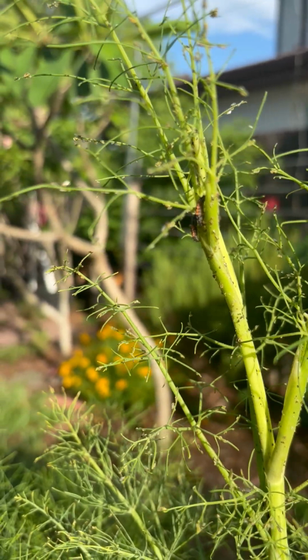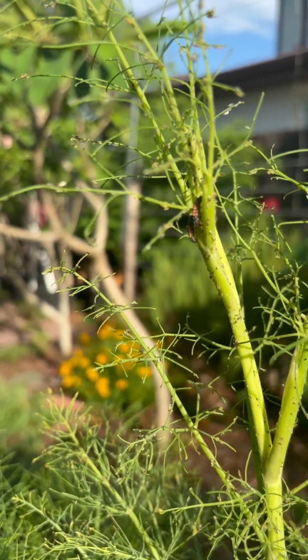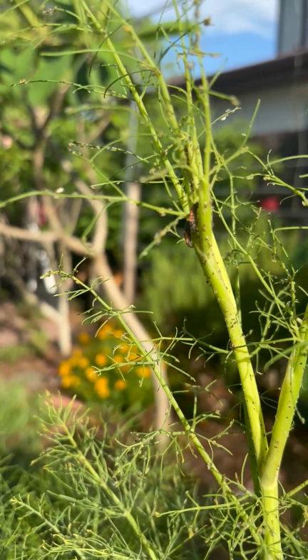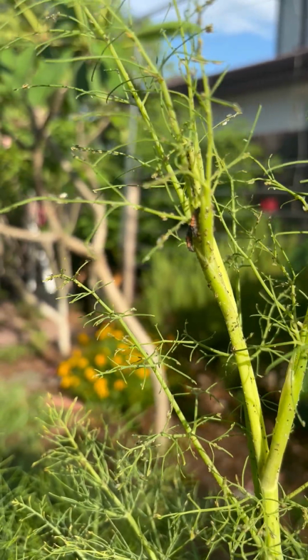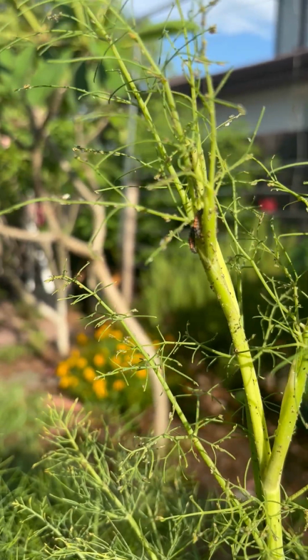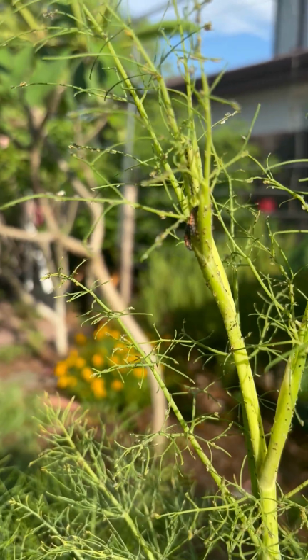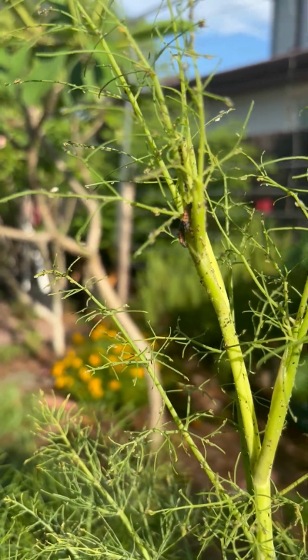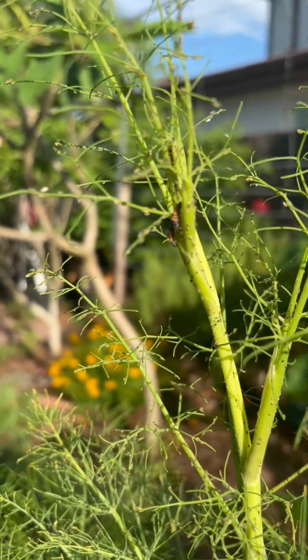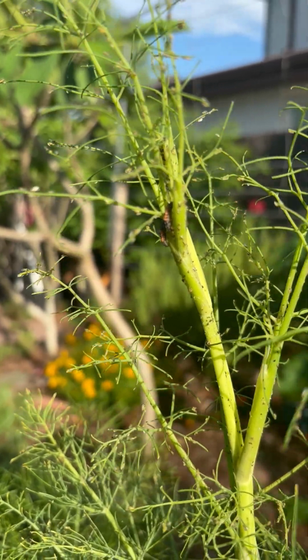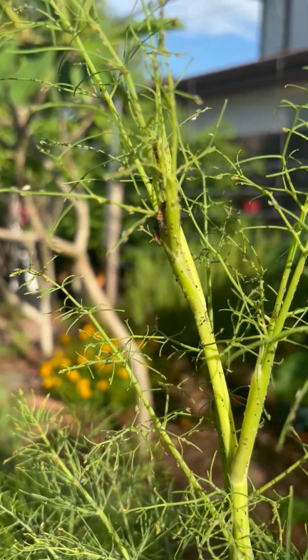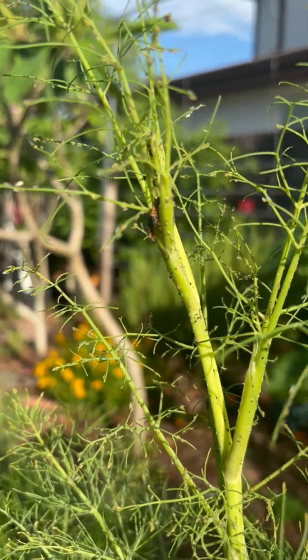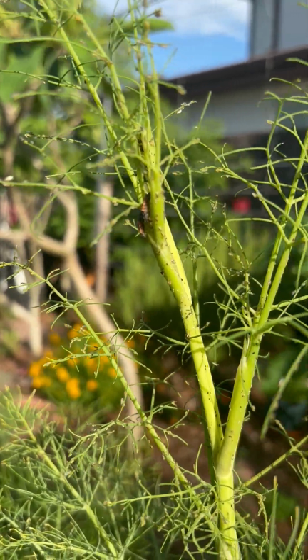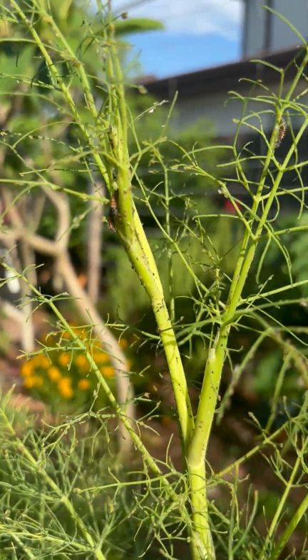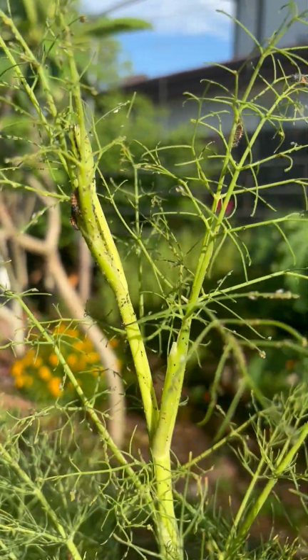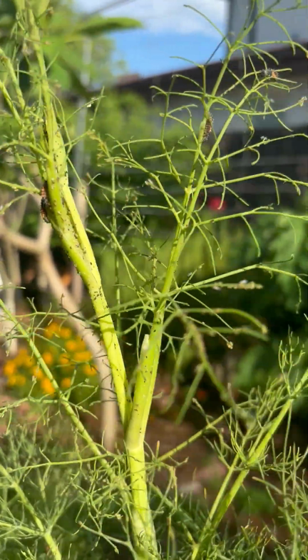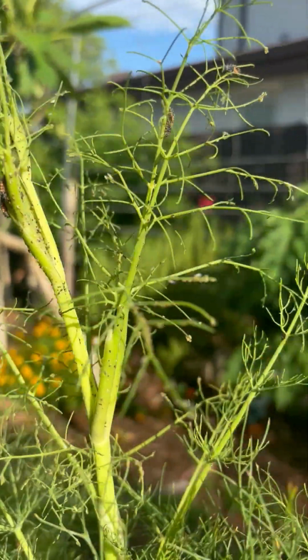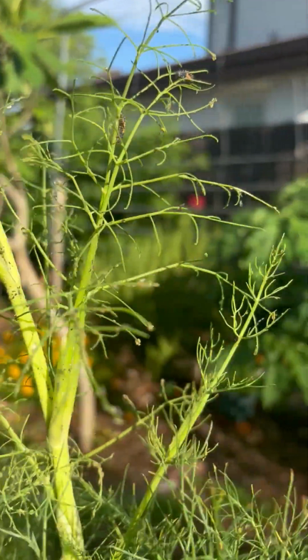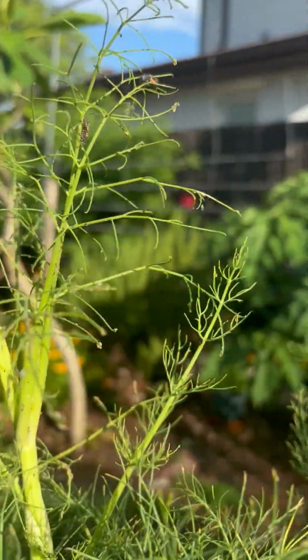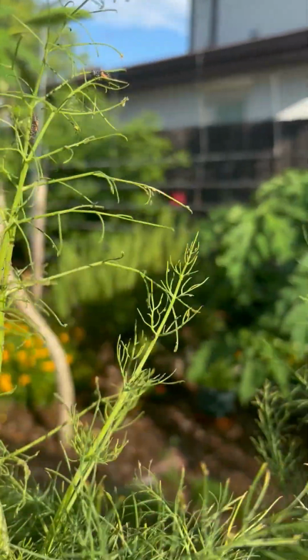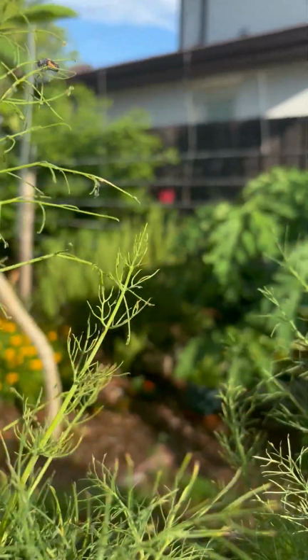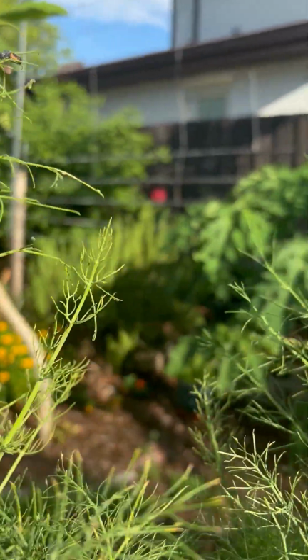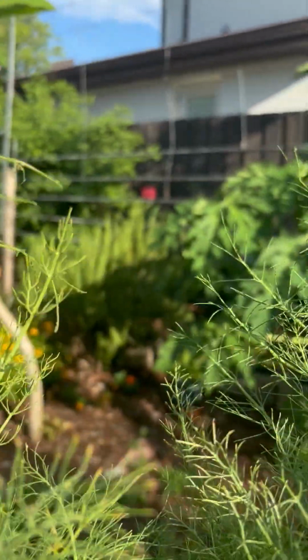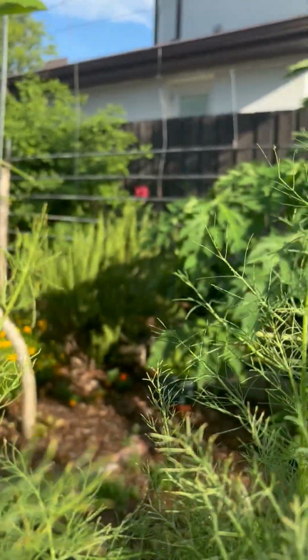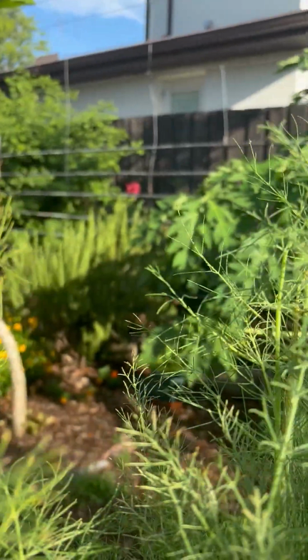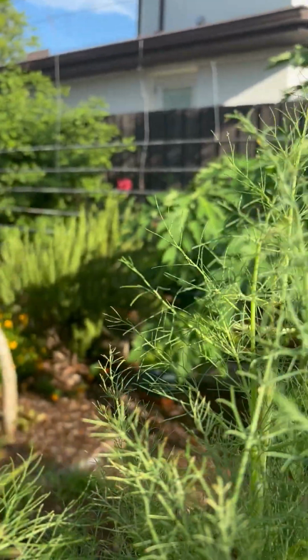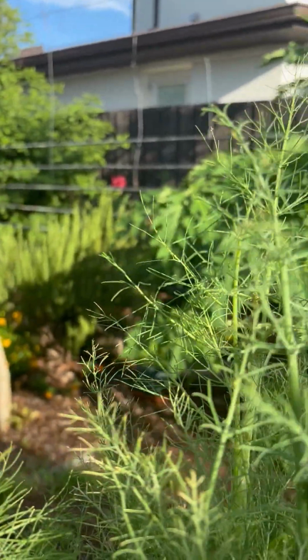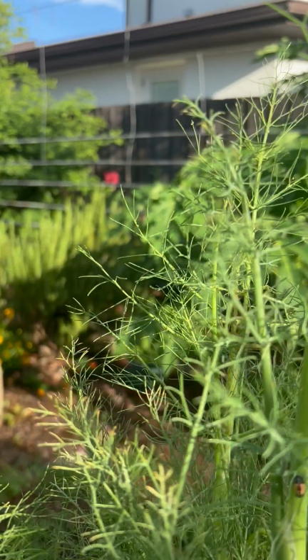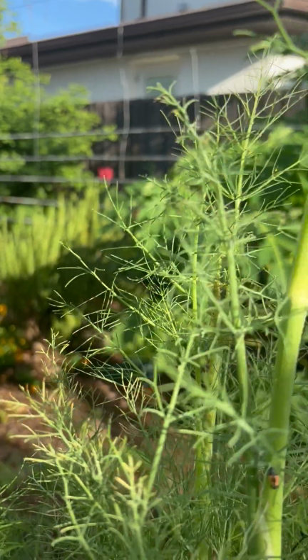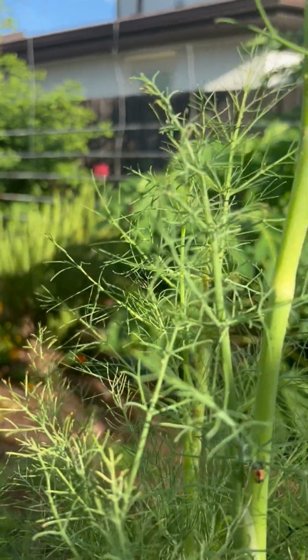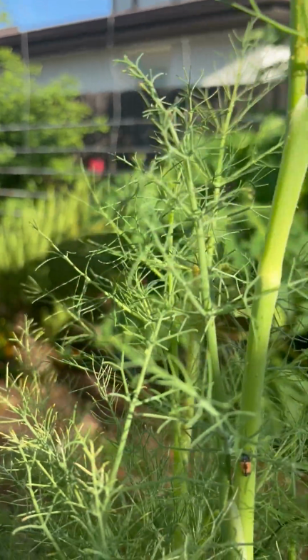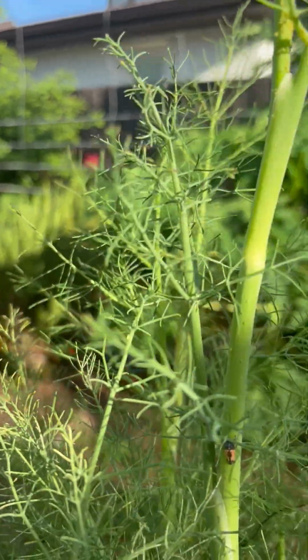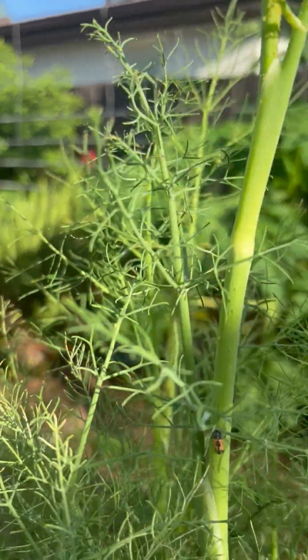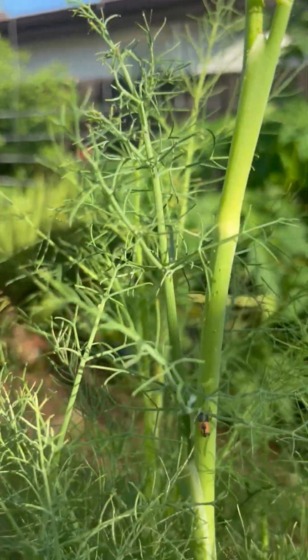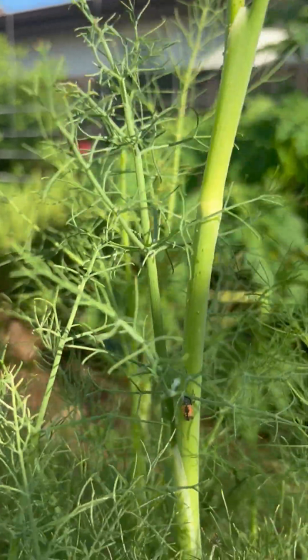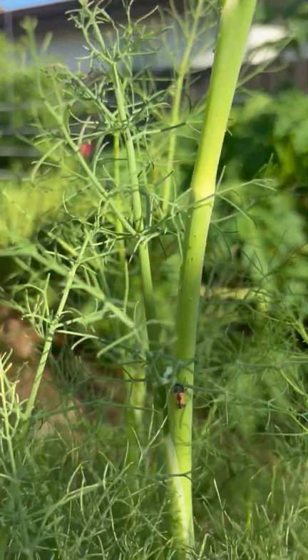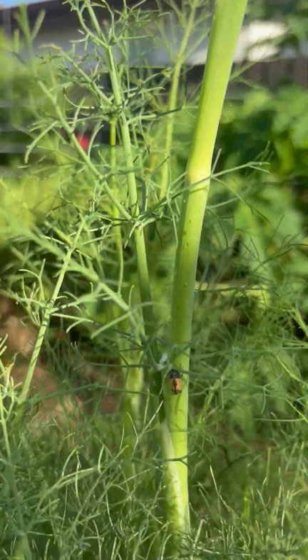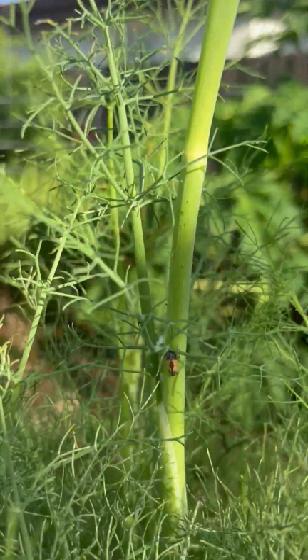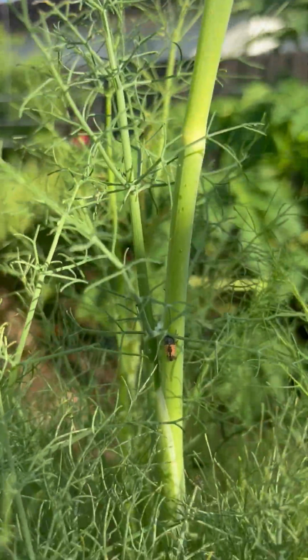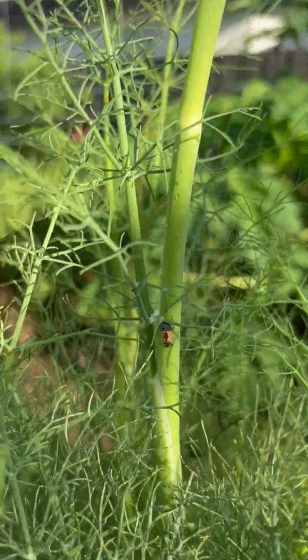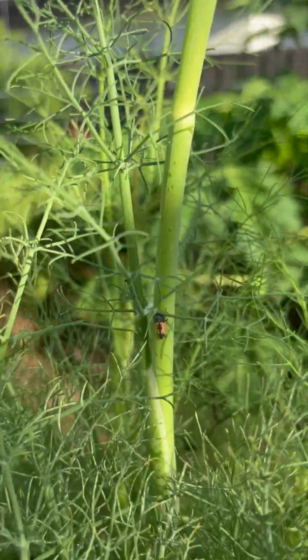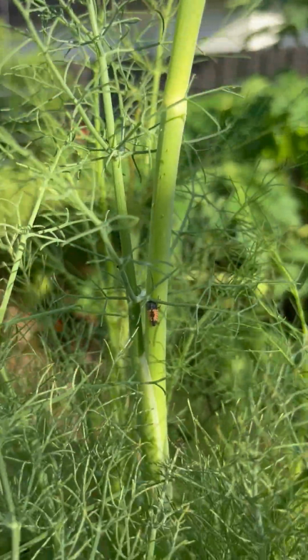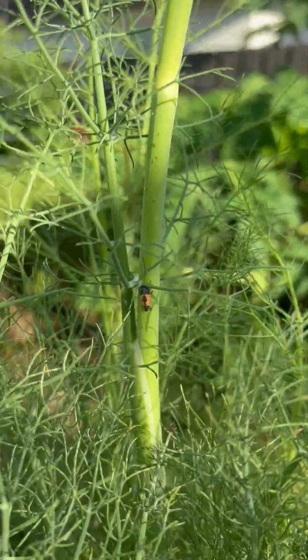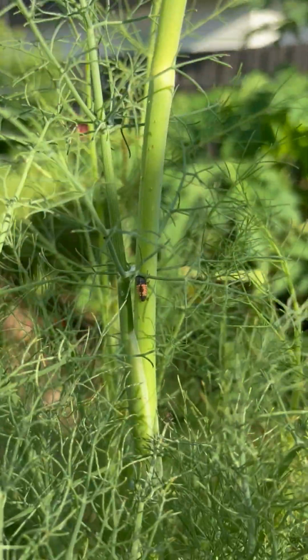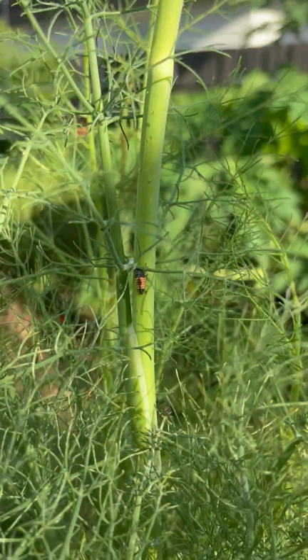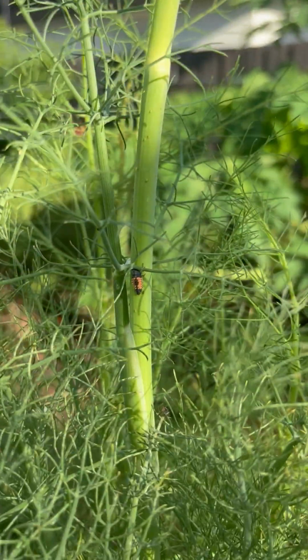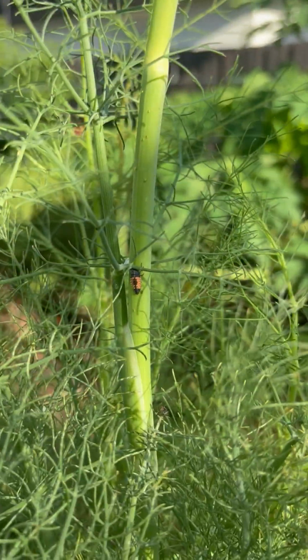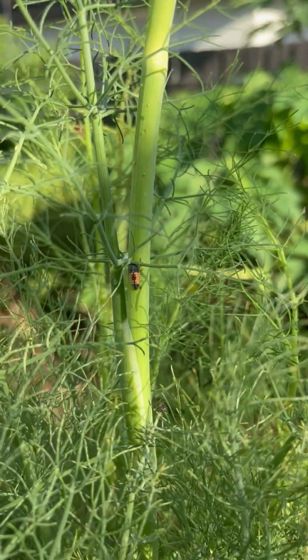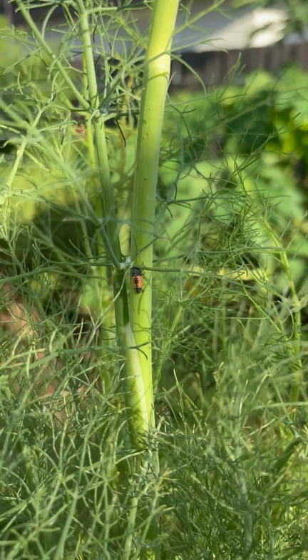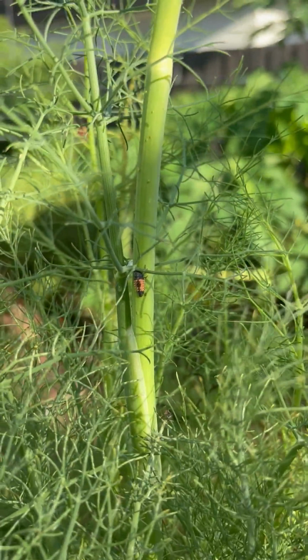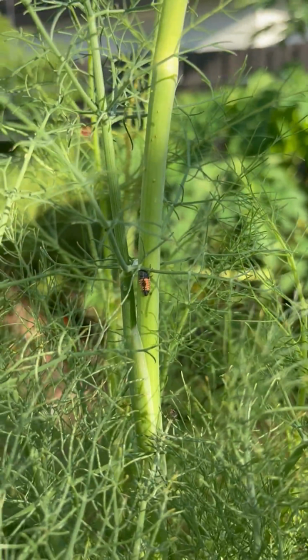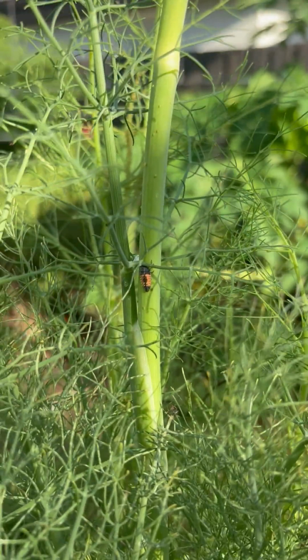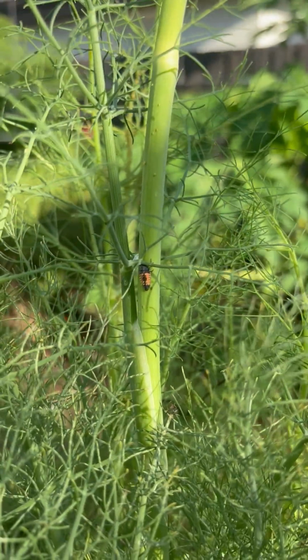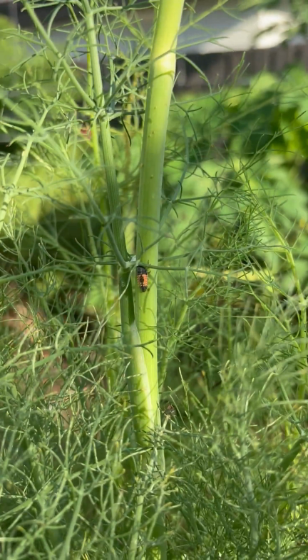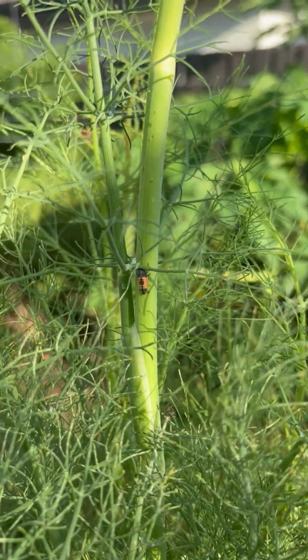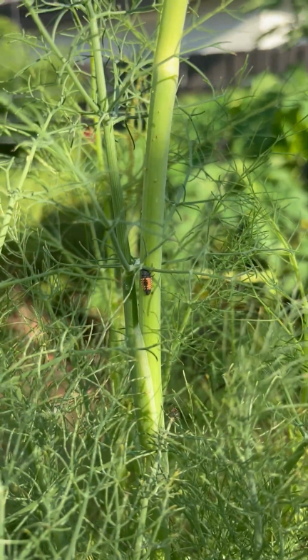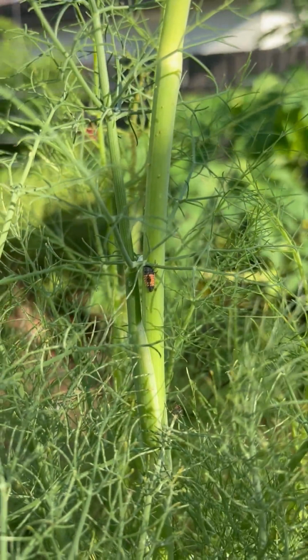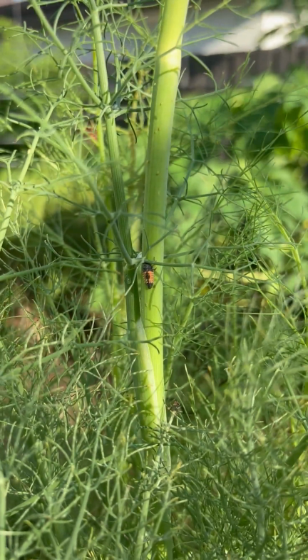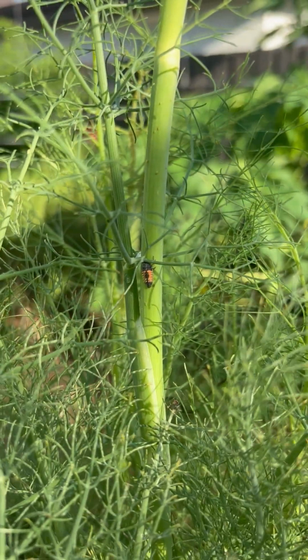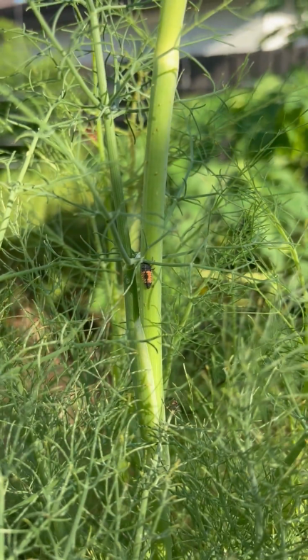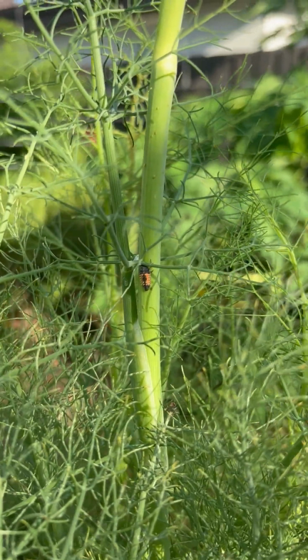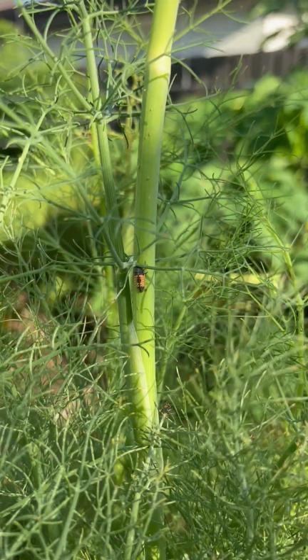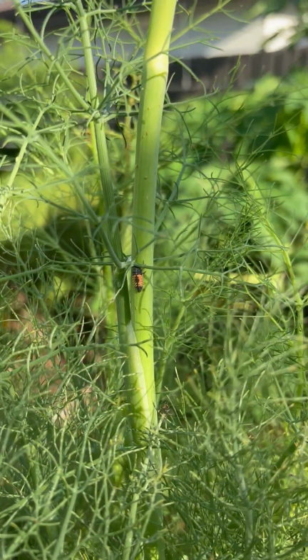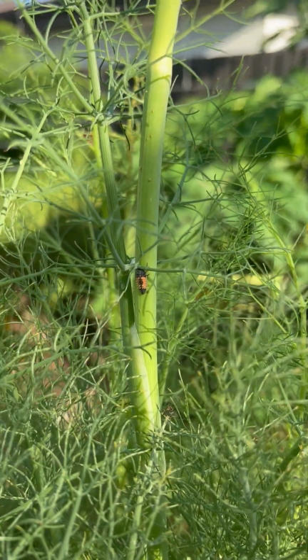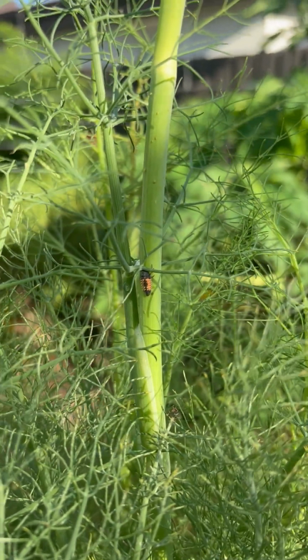So that is a ladybug larva. If you see it, please don't kill it. You want to encourage these. Protect them if you can.